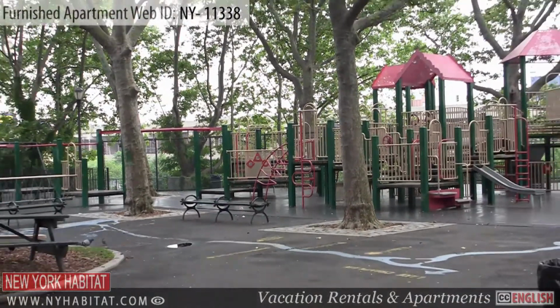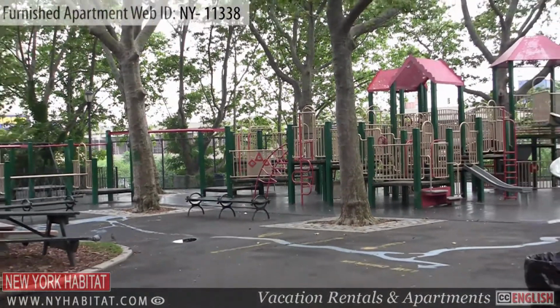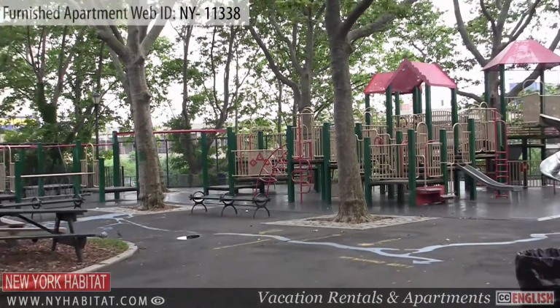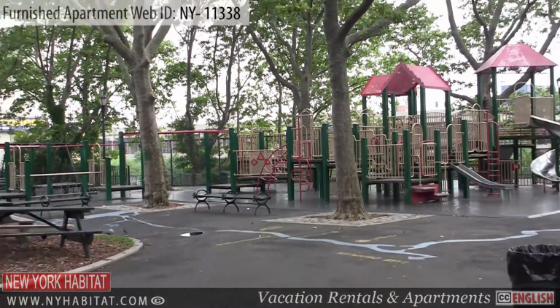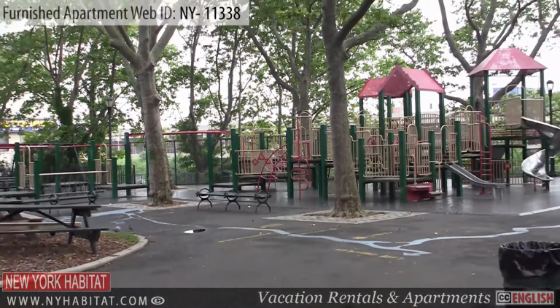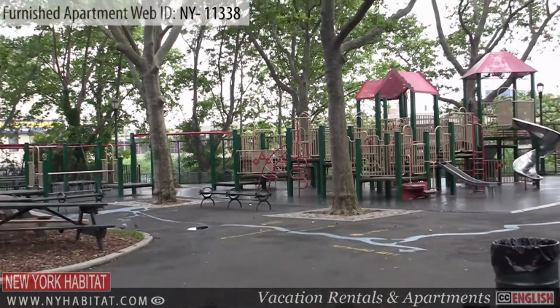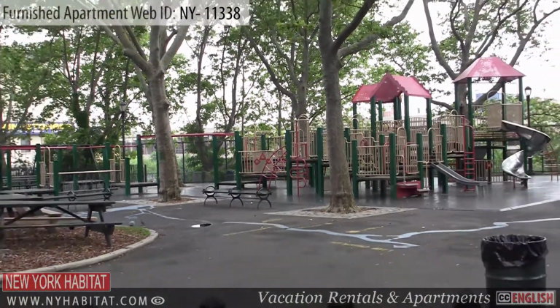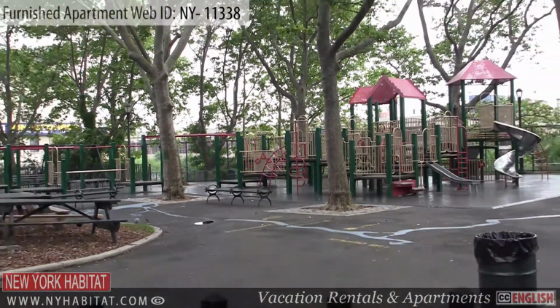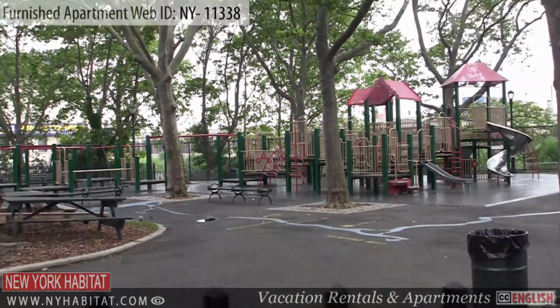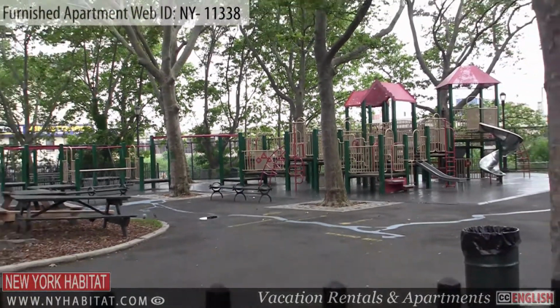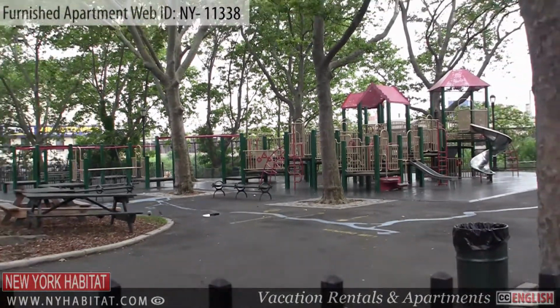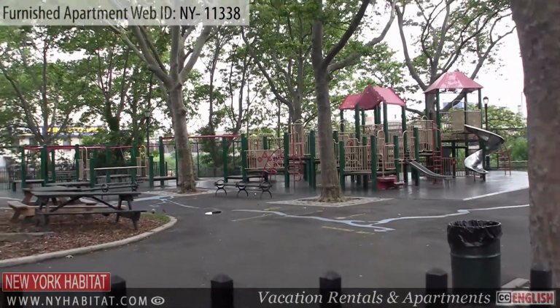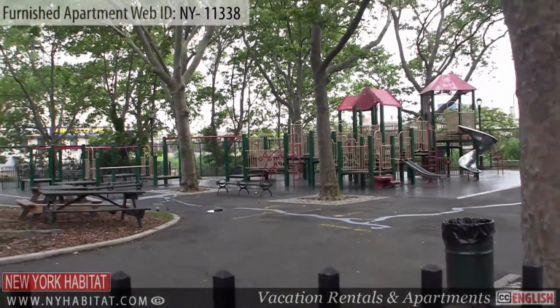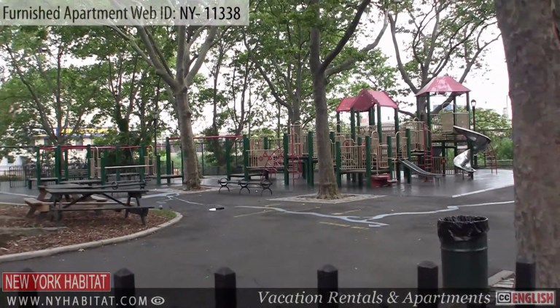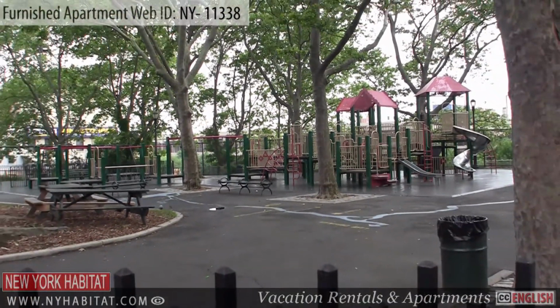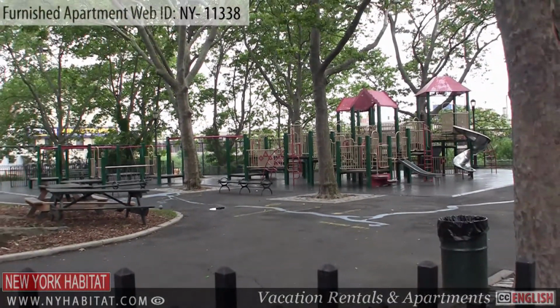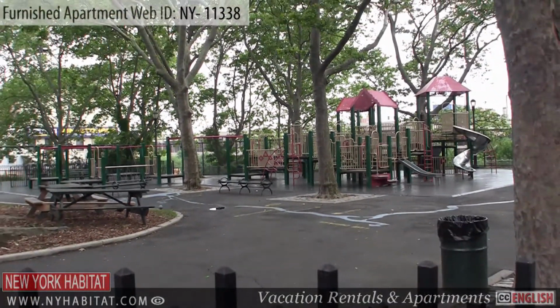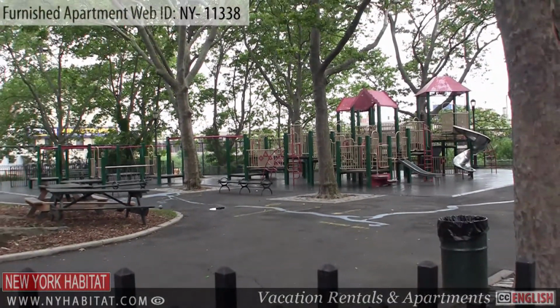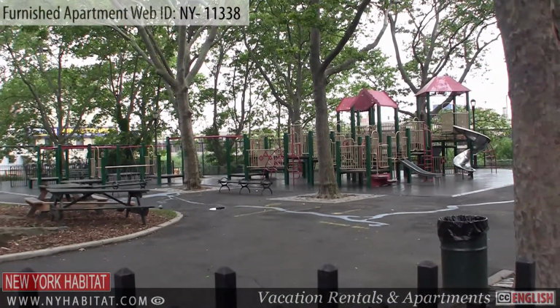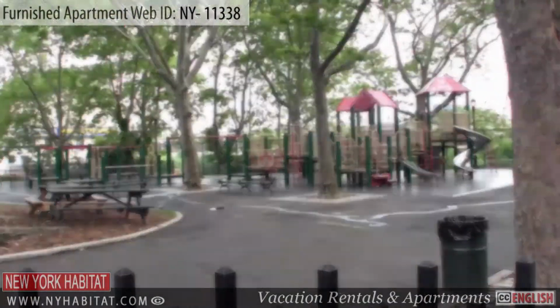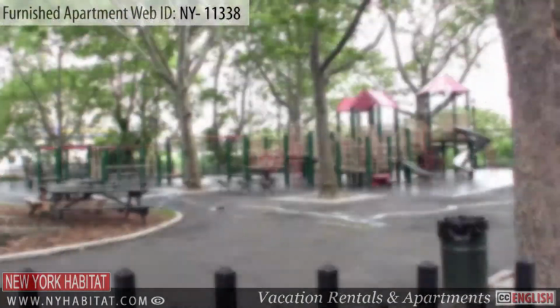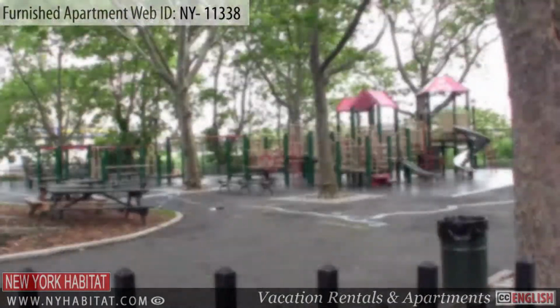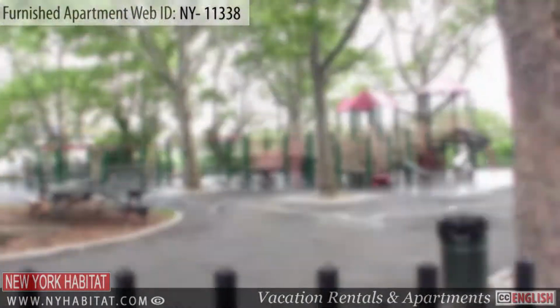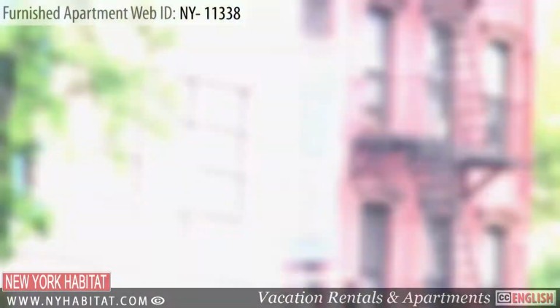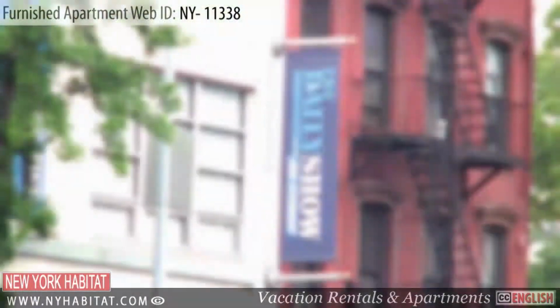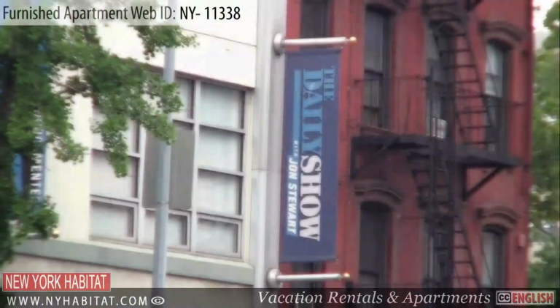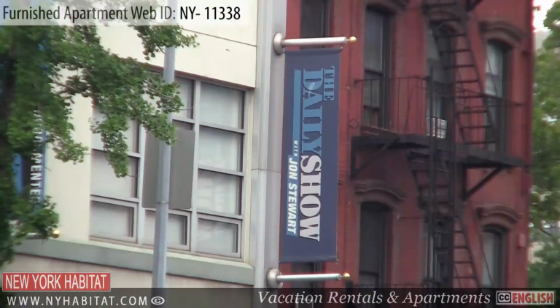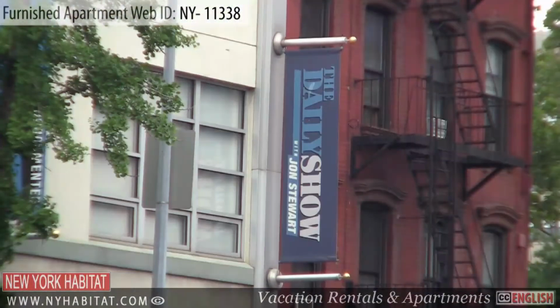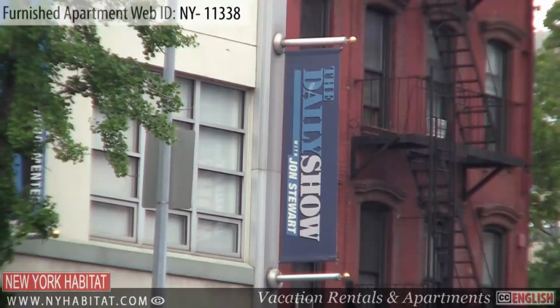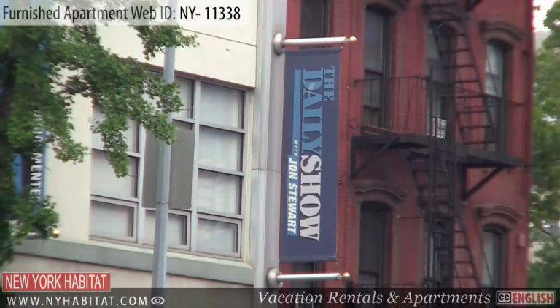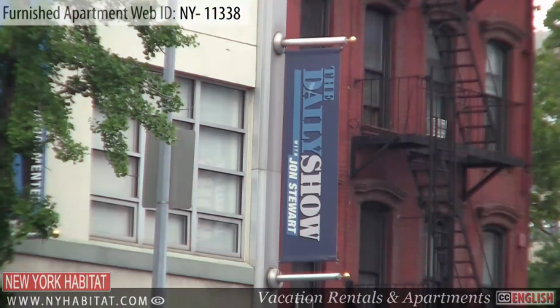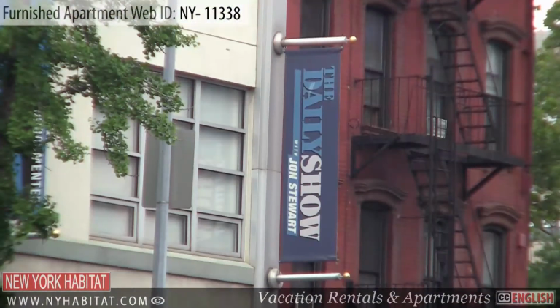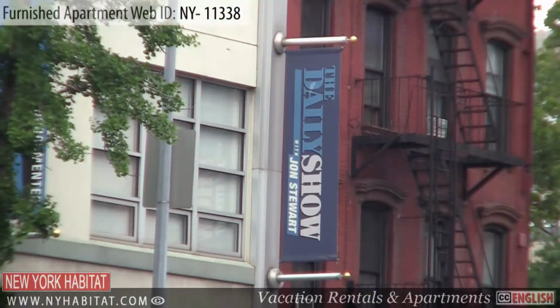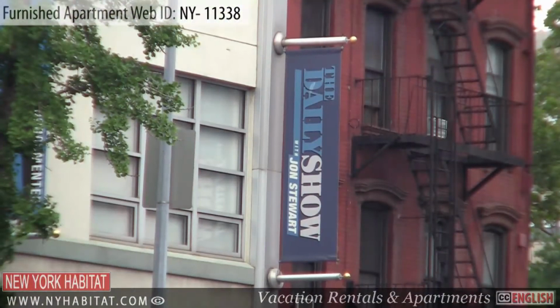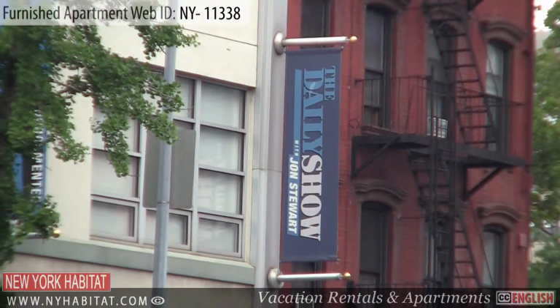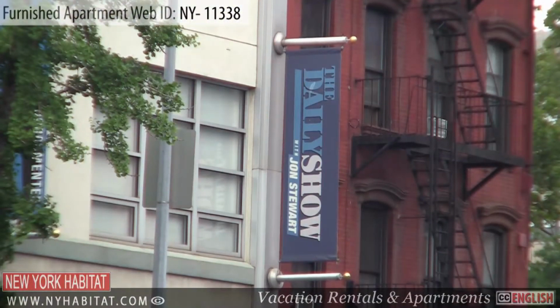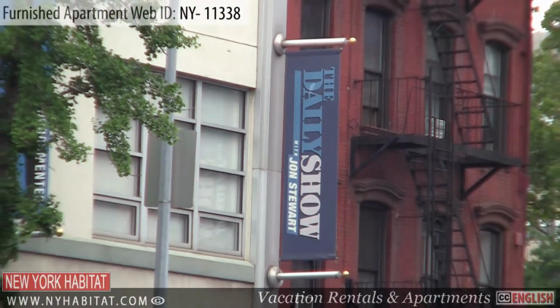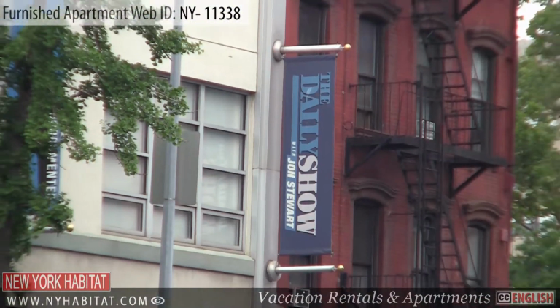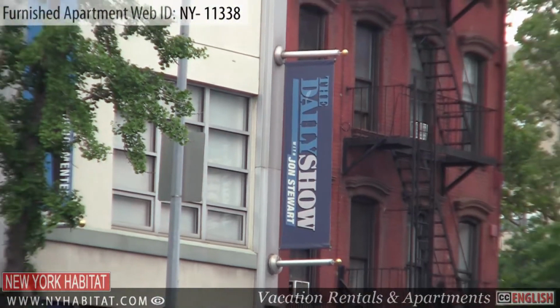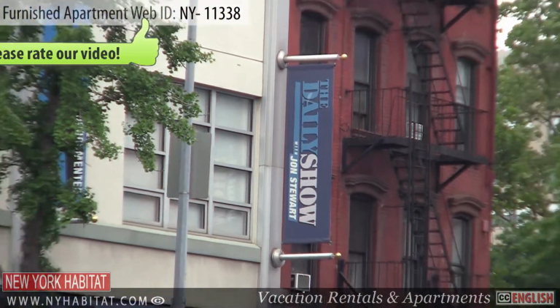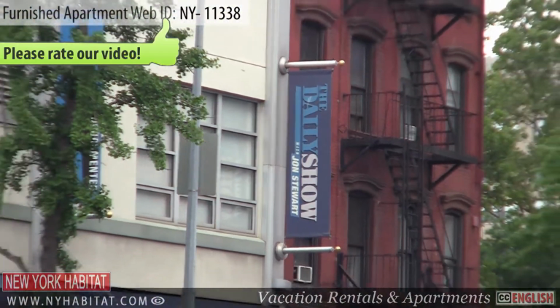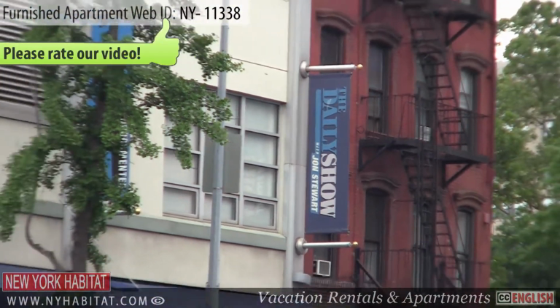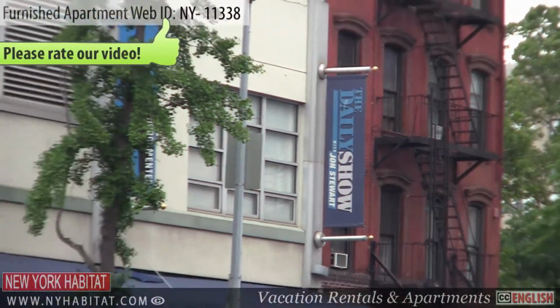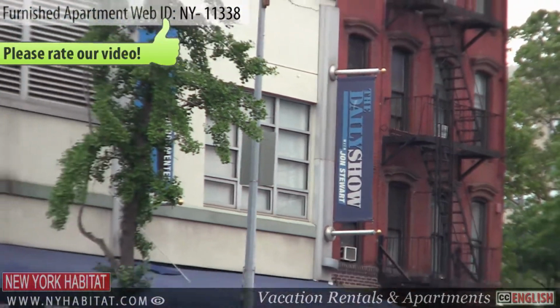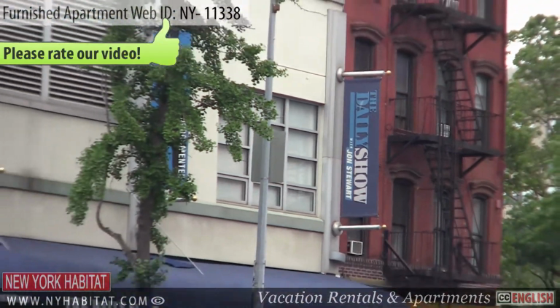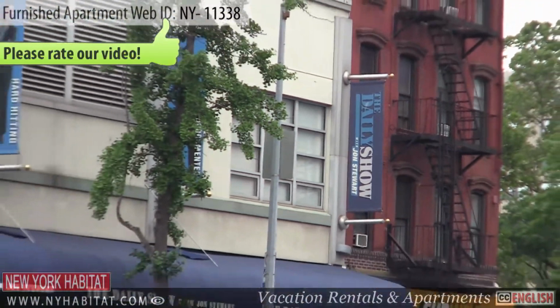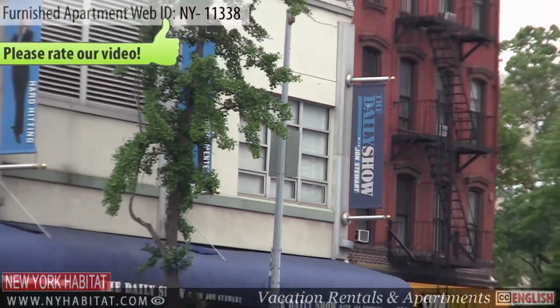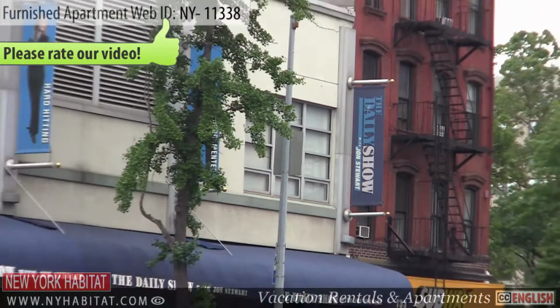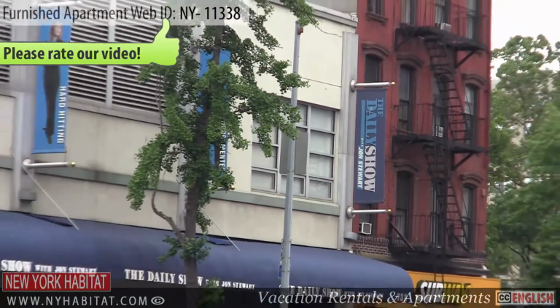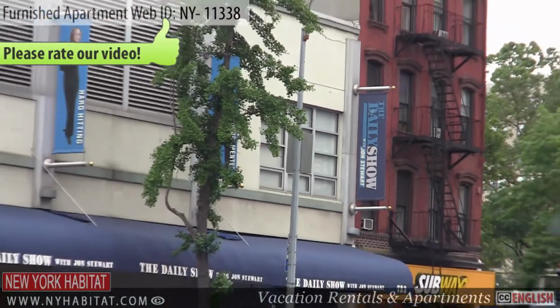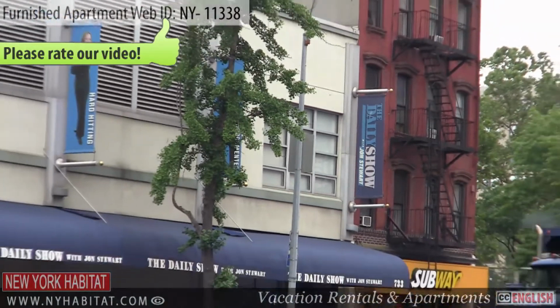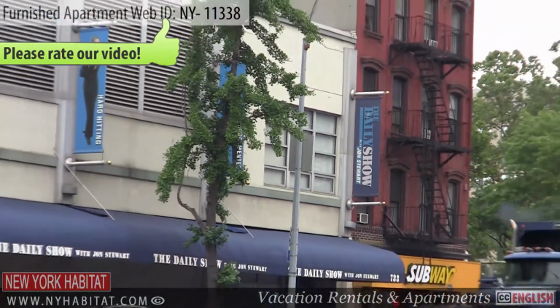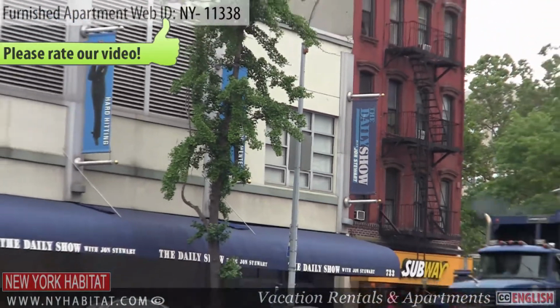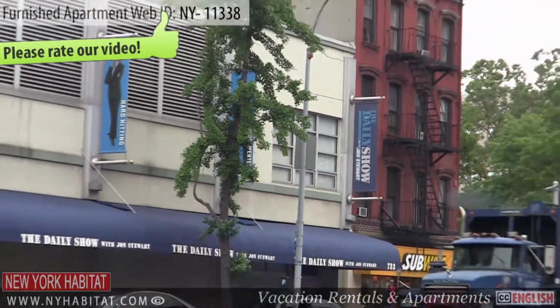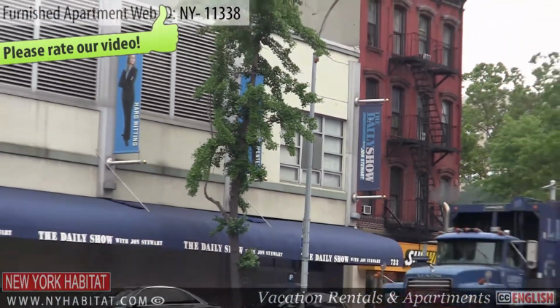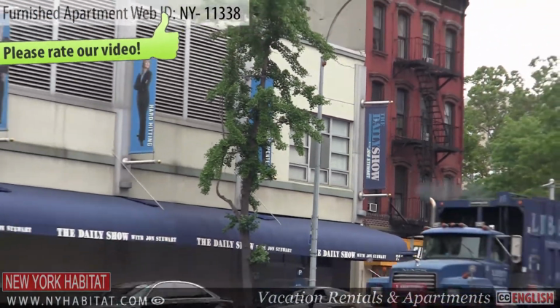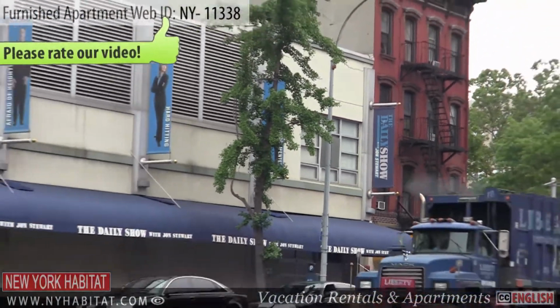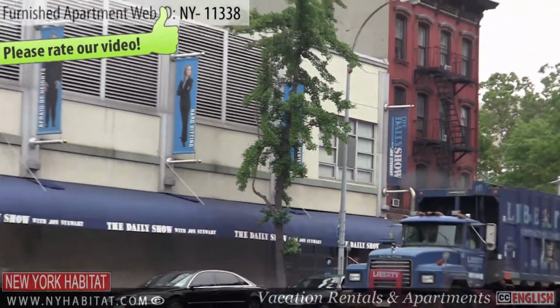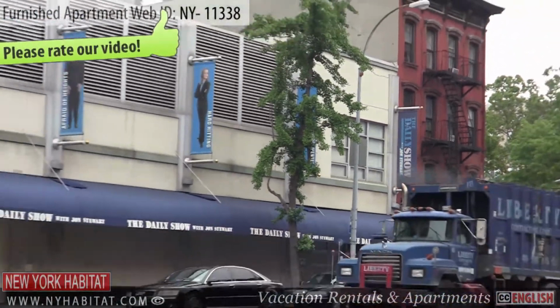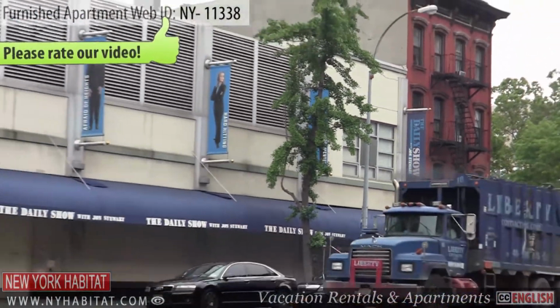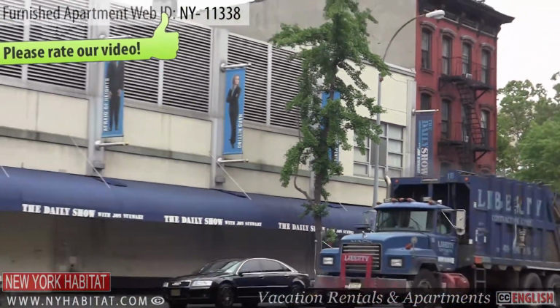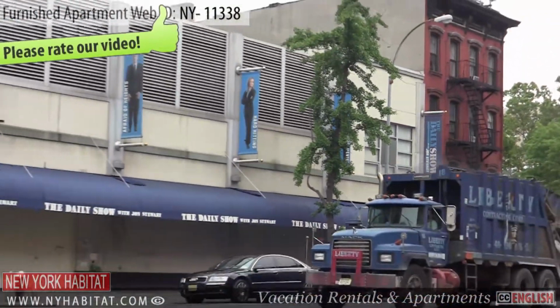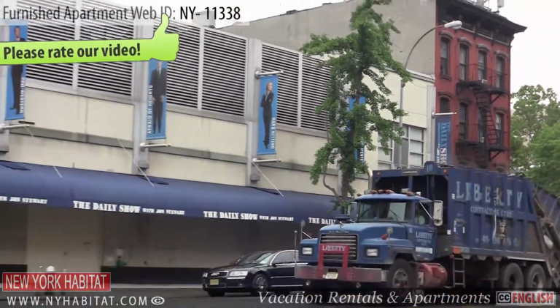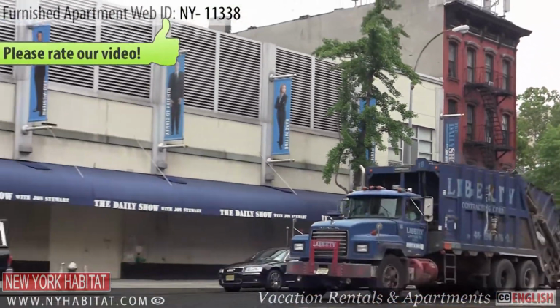While you're at DeWitt Clinton Park, head across the street to see where The Daily Show with Jon Stewart is filmed, every Monday through Thursday.